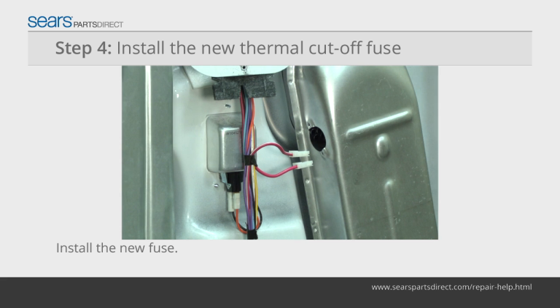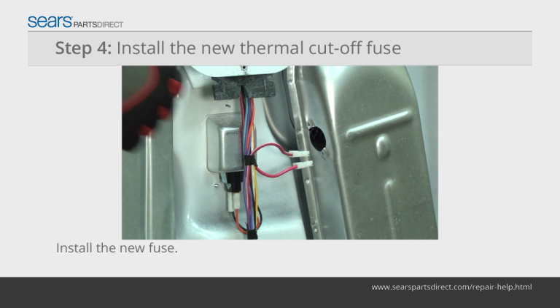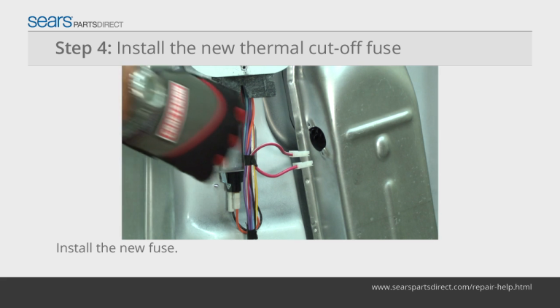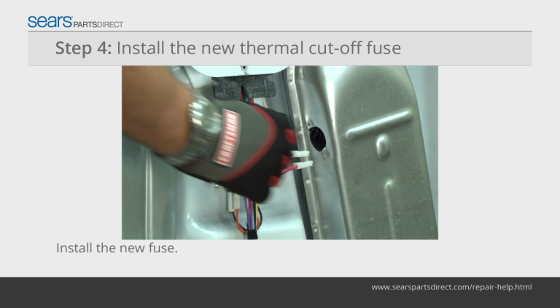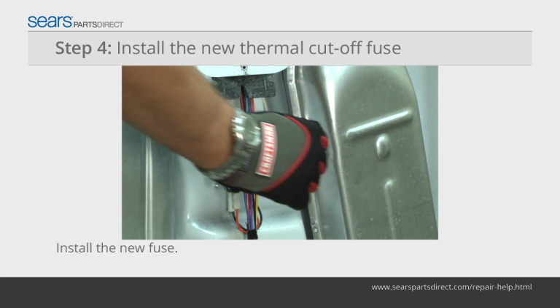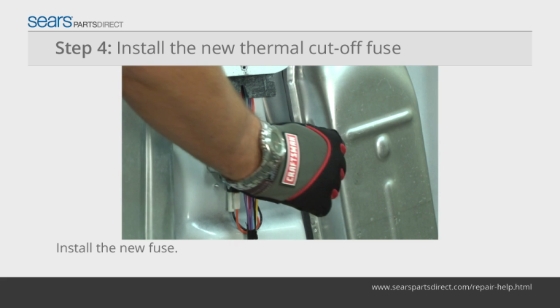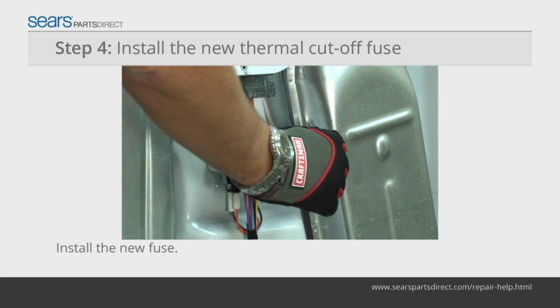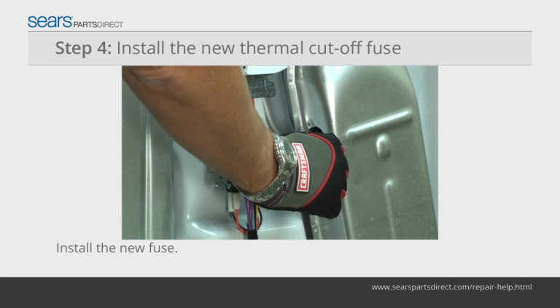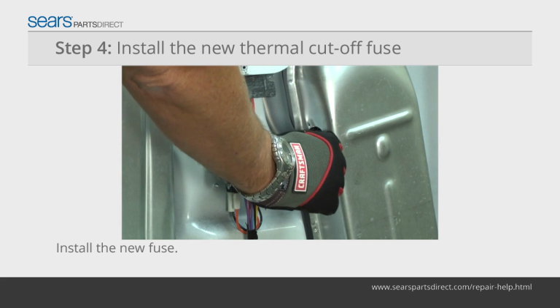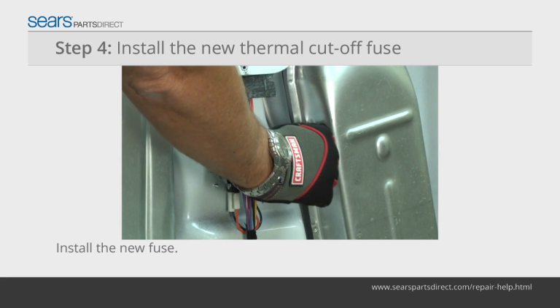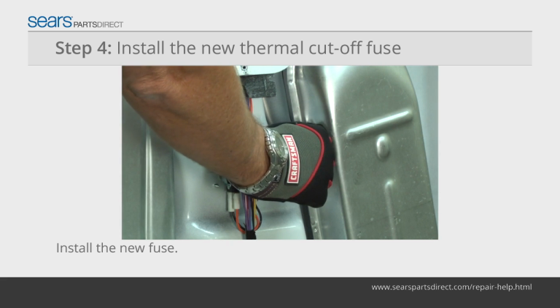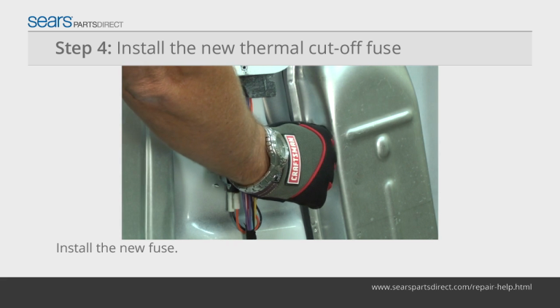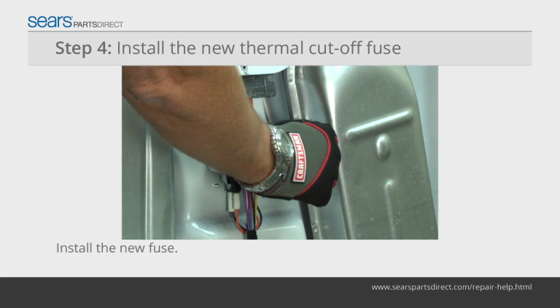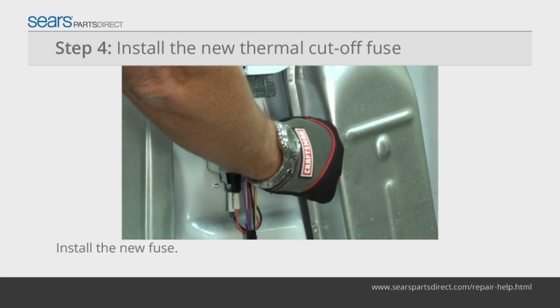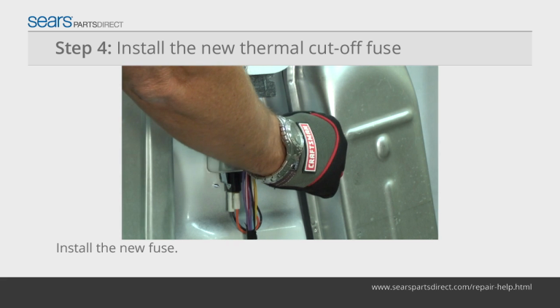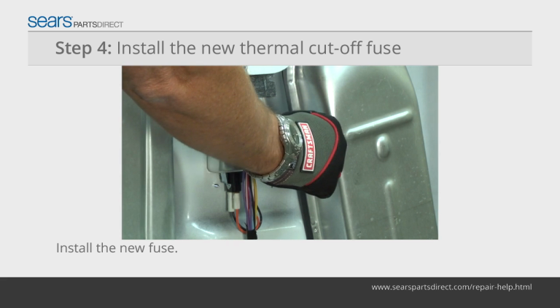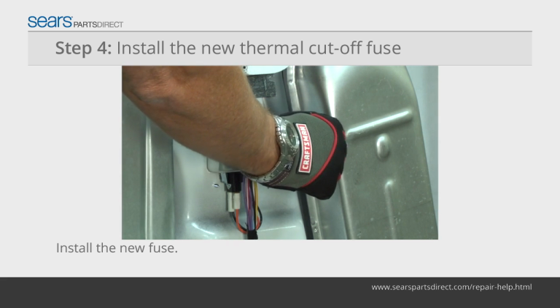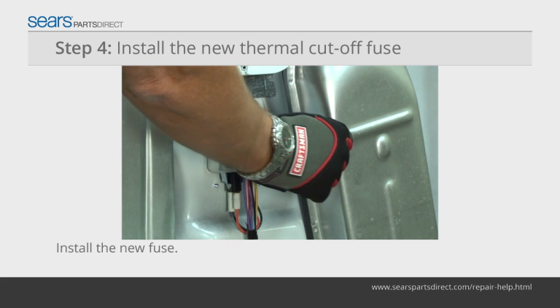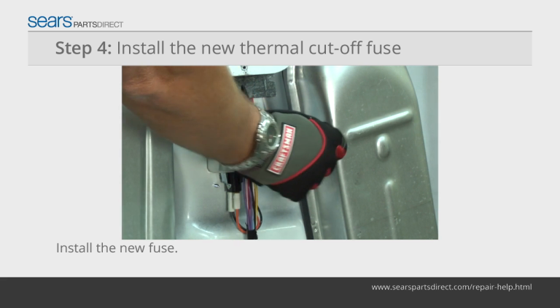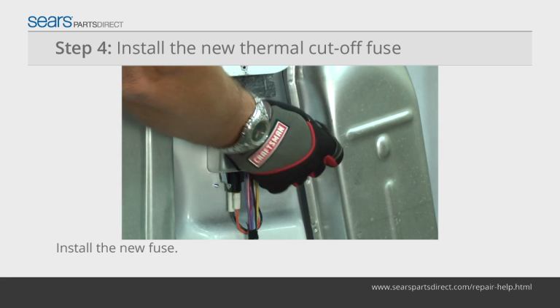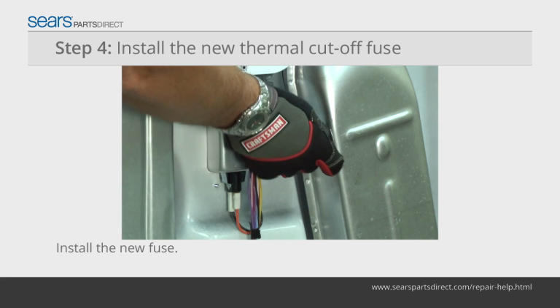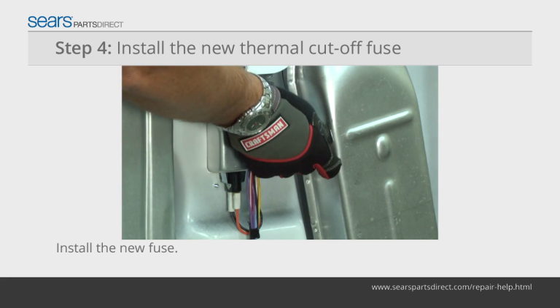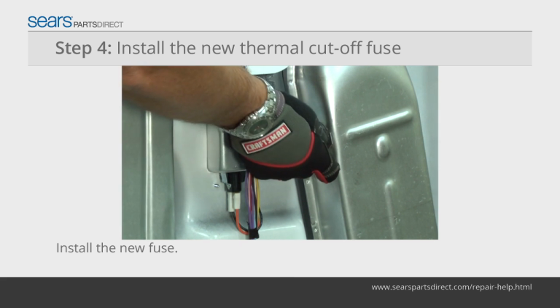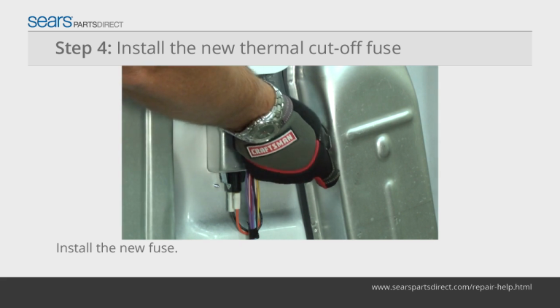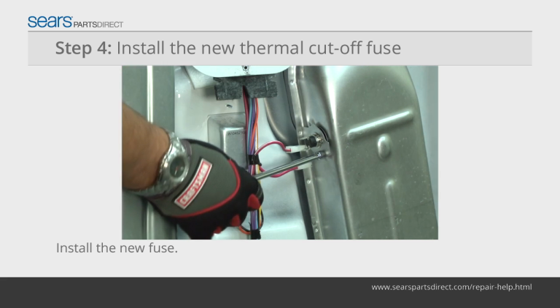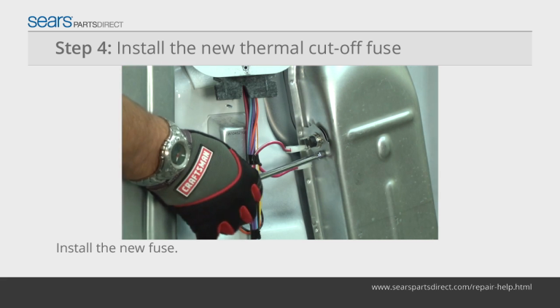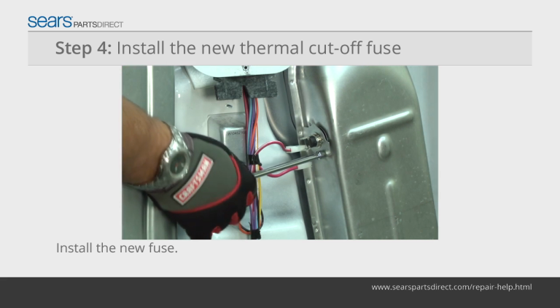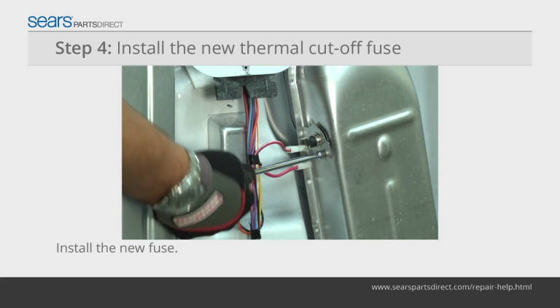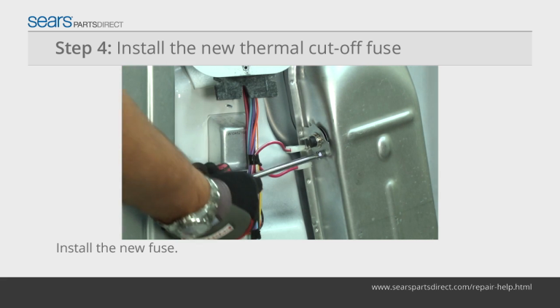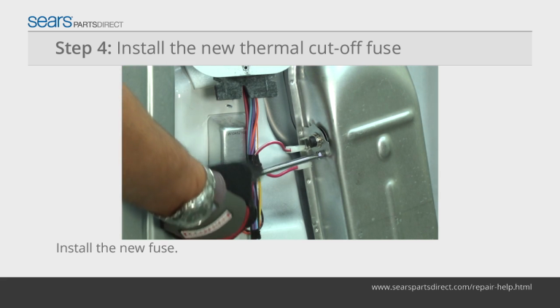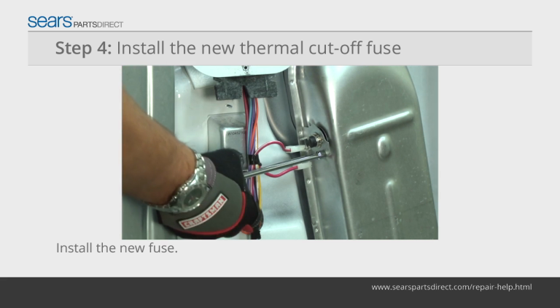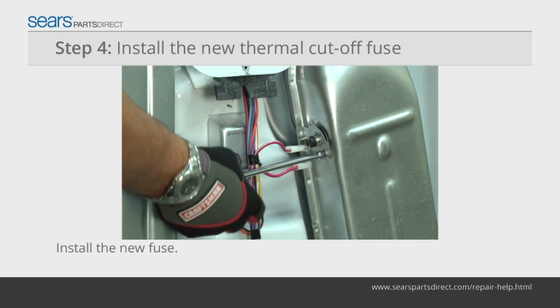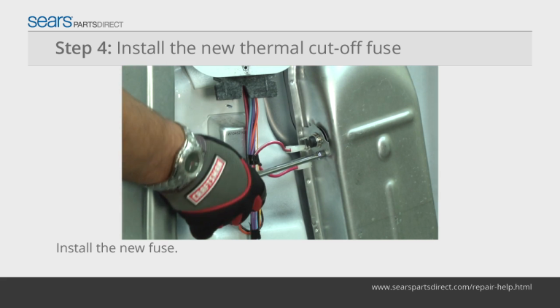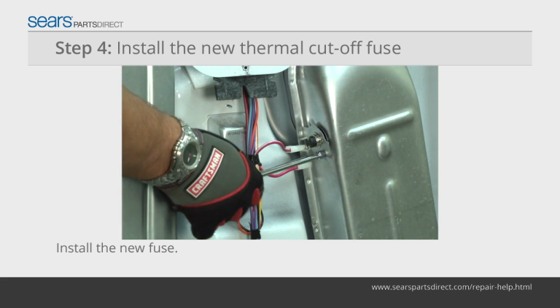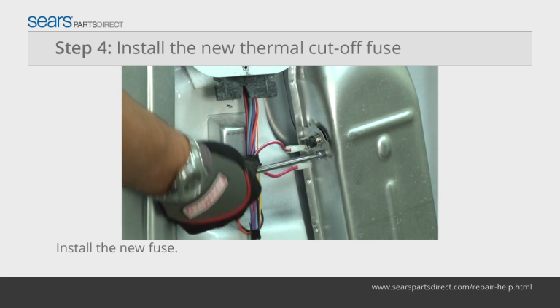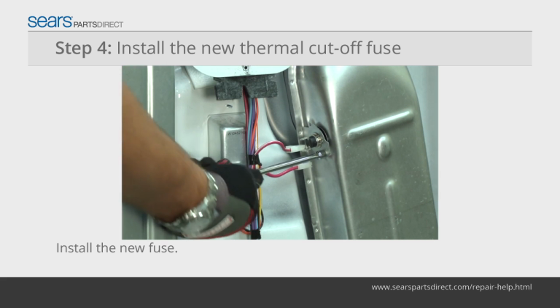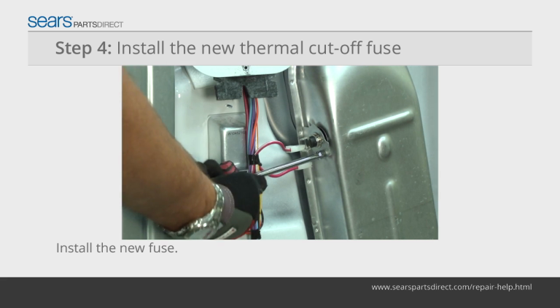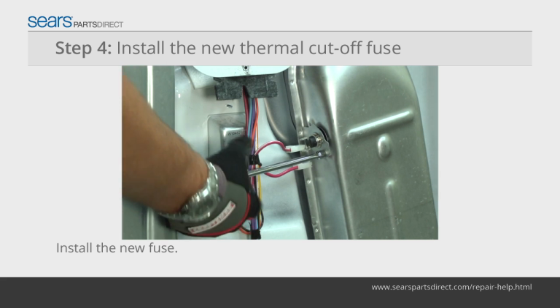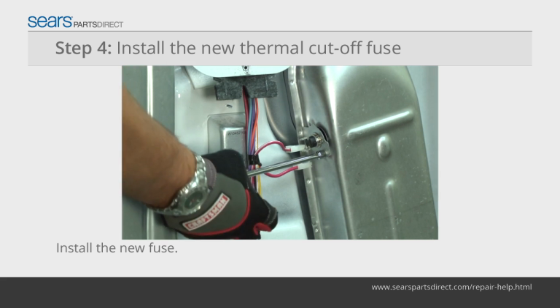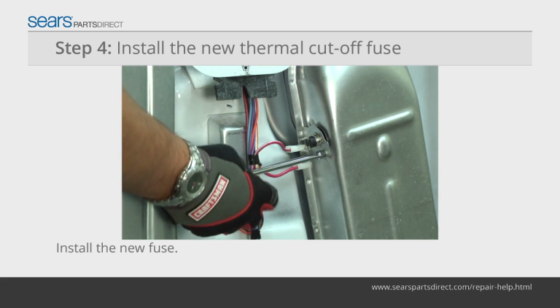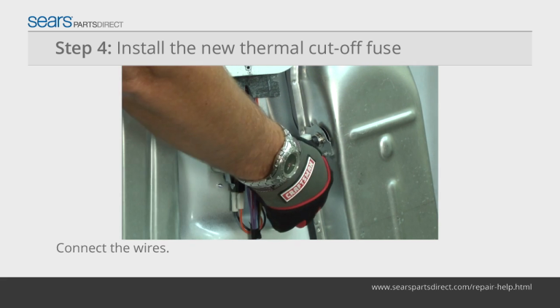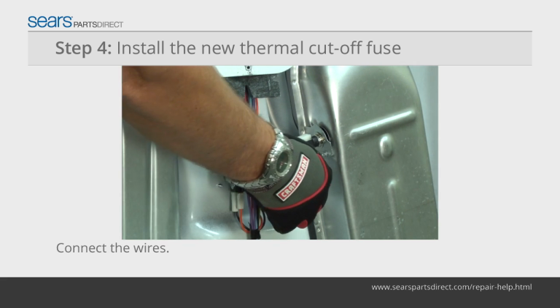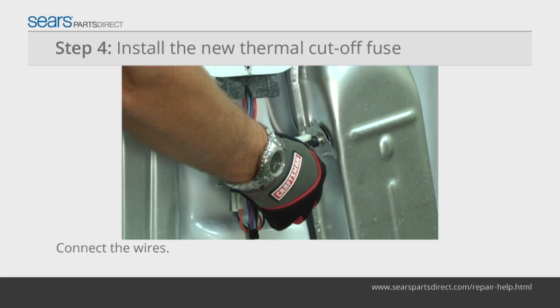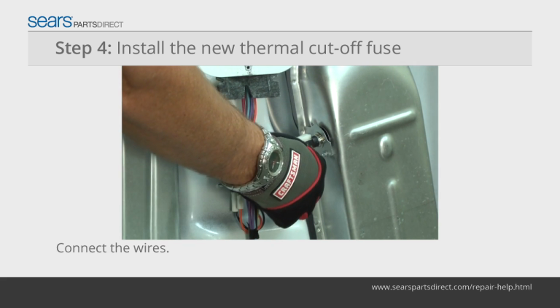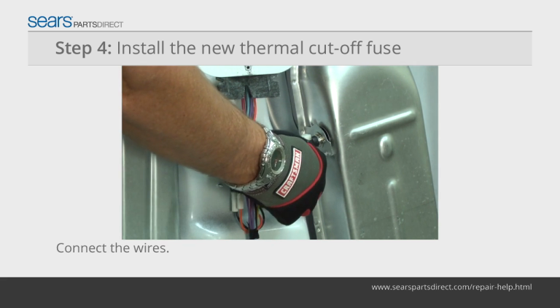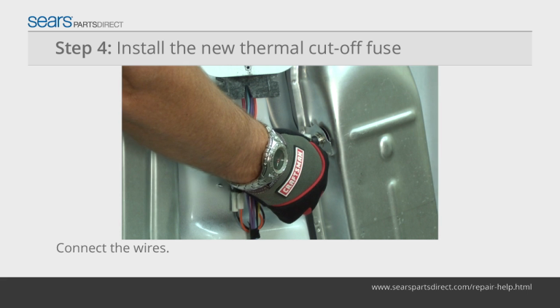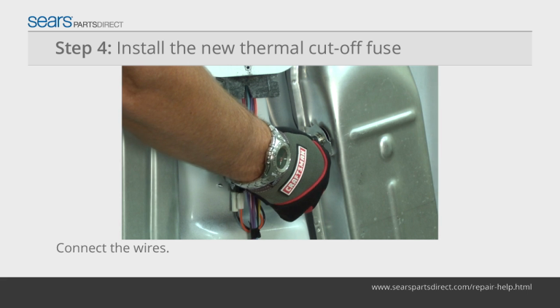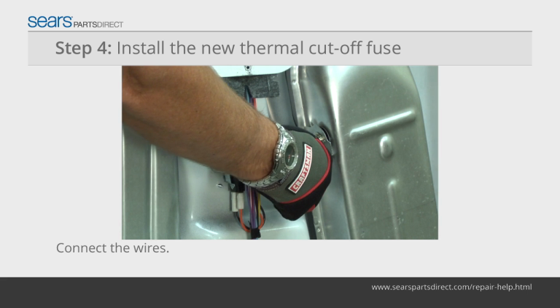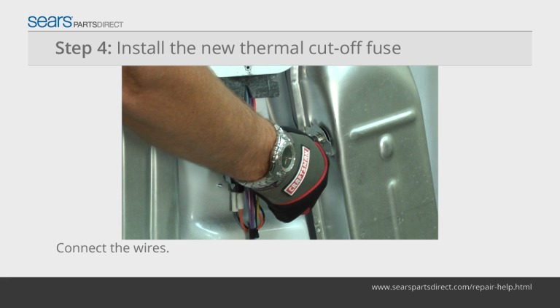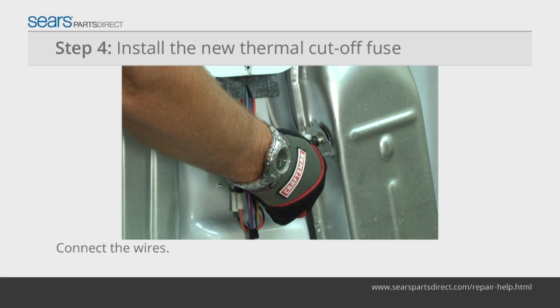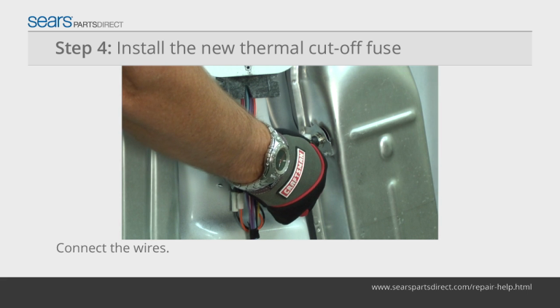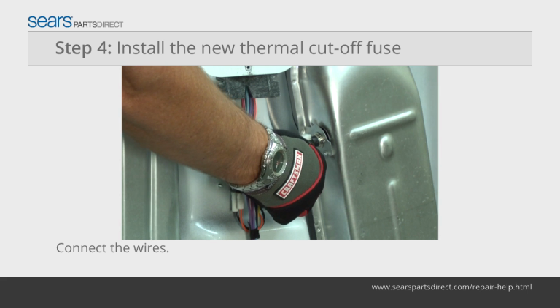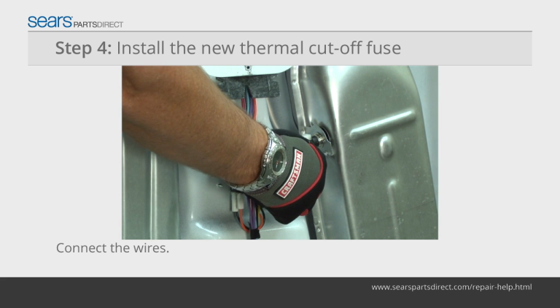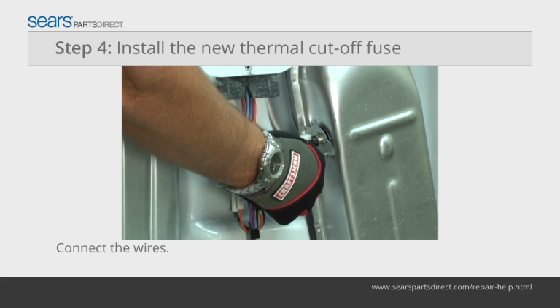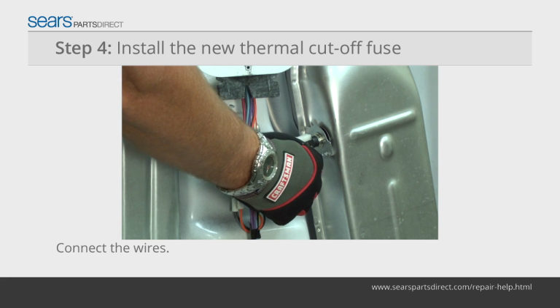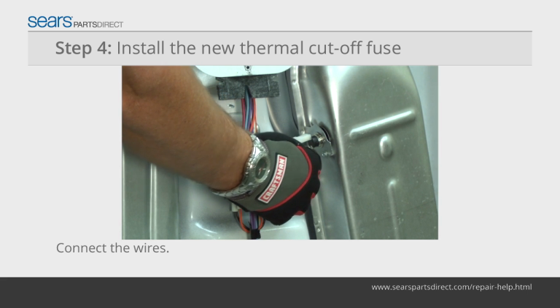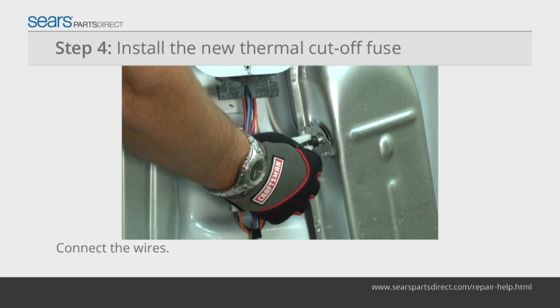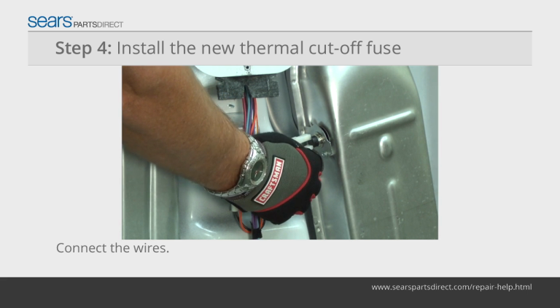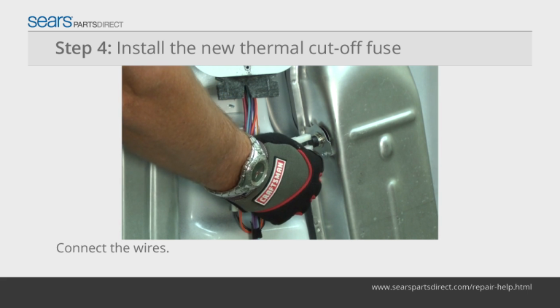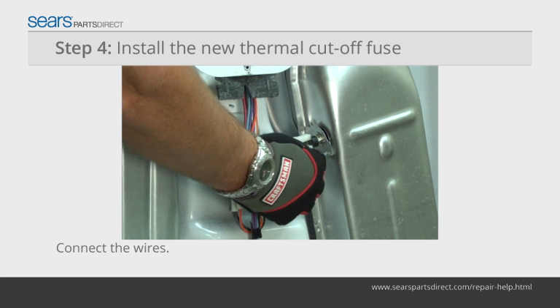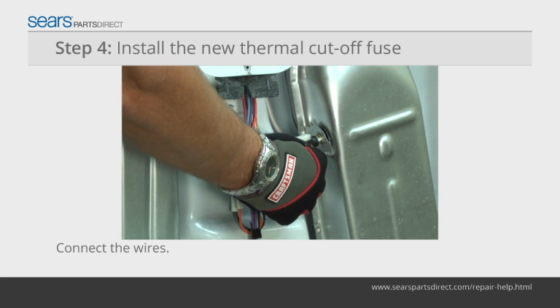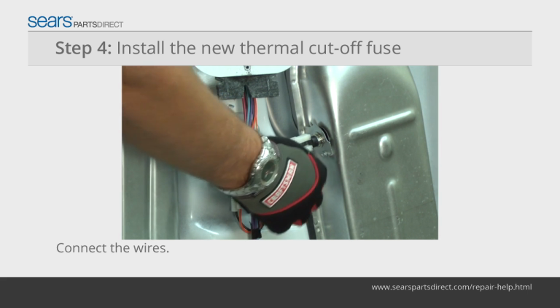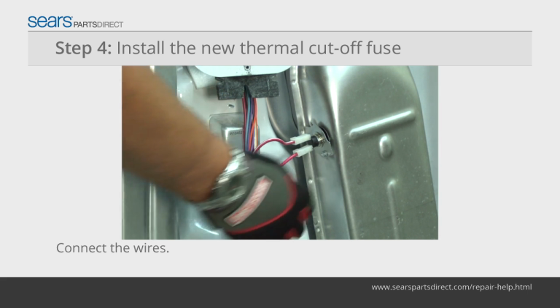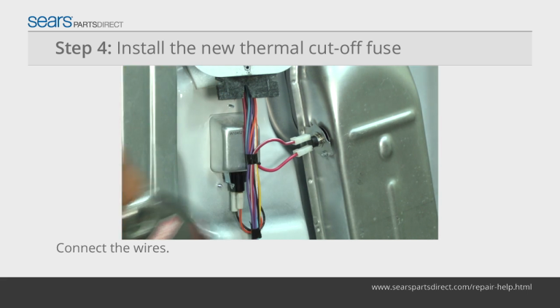Position the new thermal cutoff fuse in place and mount it to the heater box. Connect the wires to the new thermal cutoff fuse.